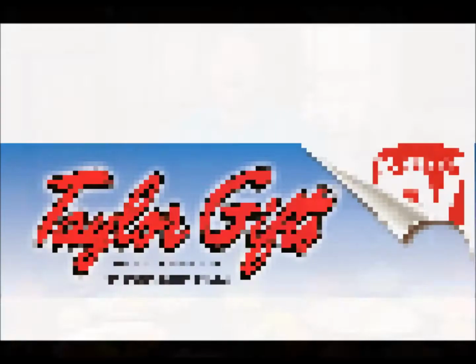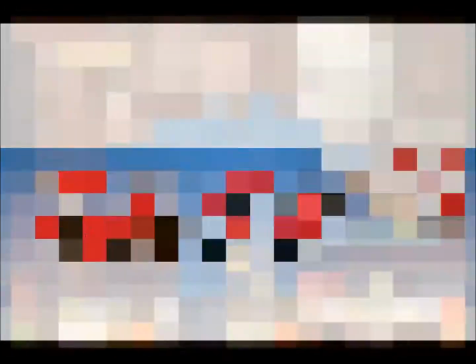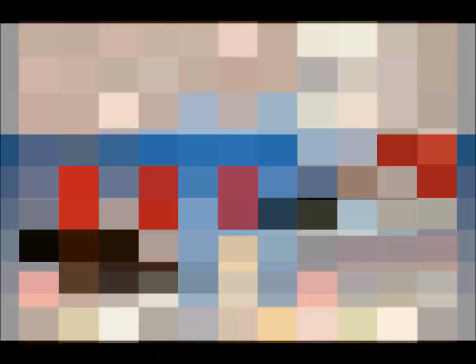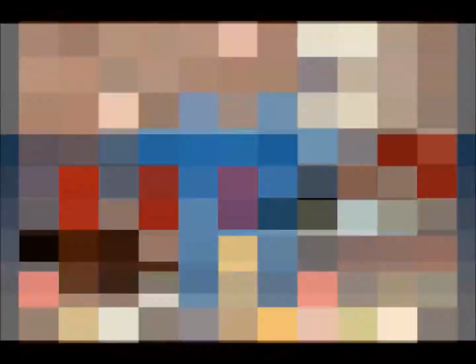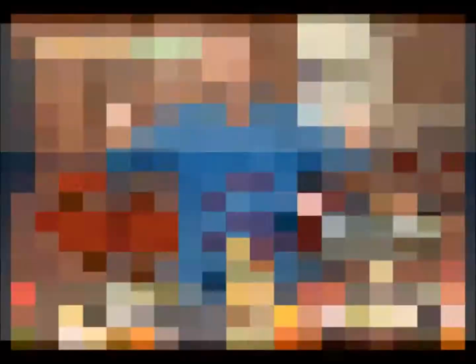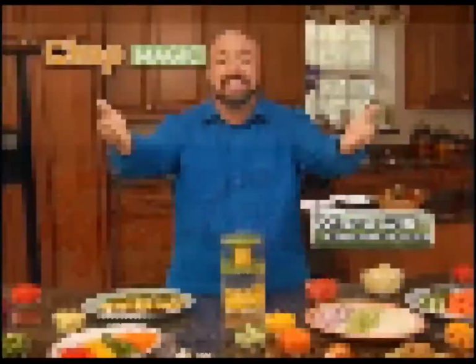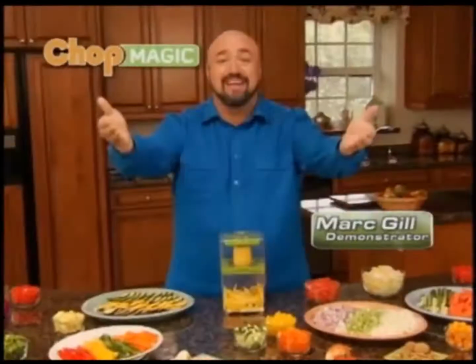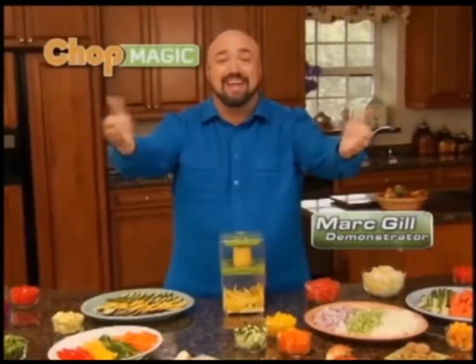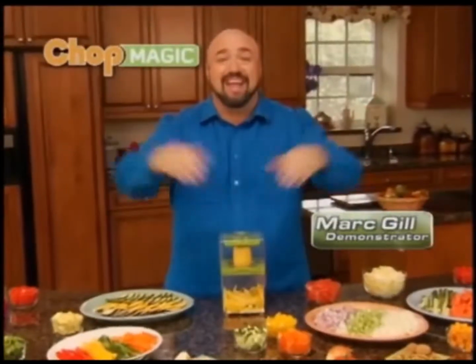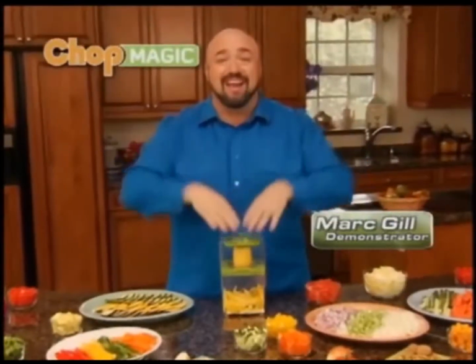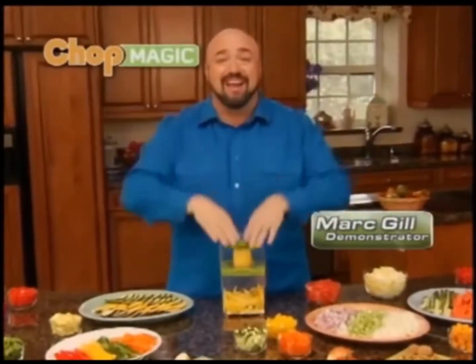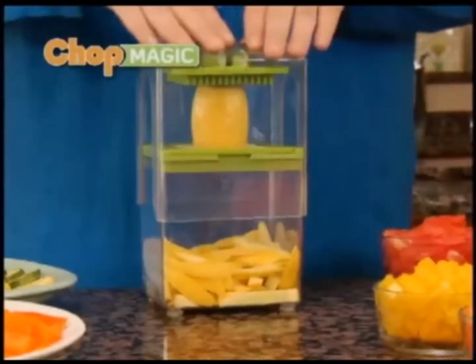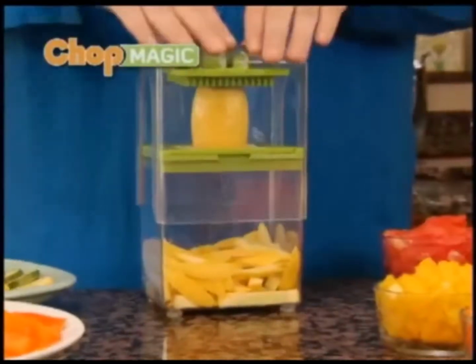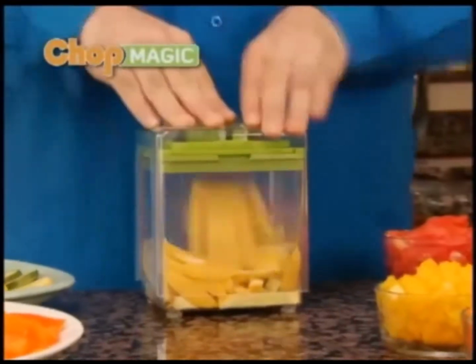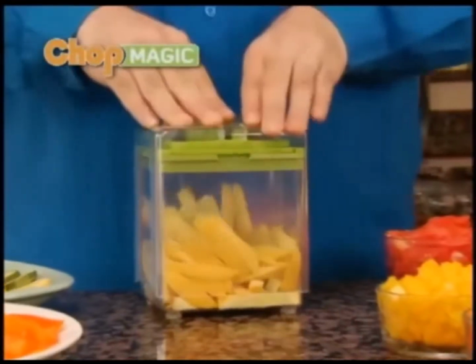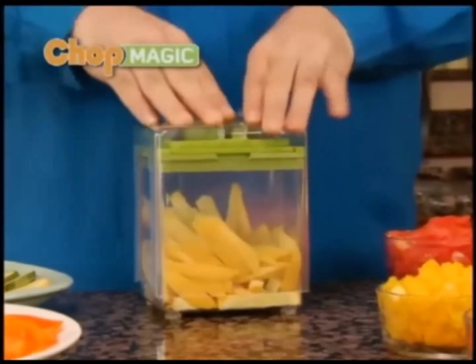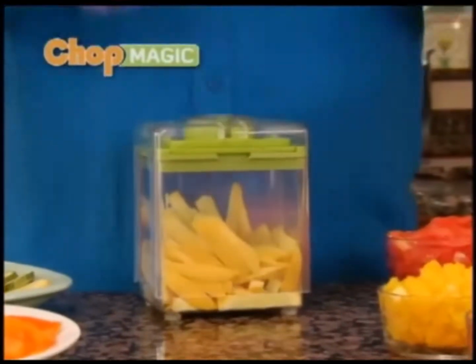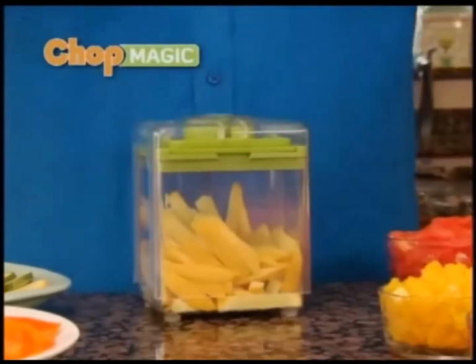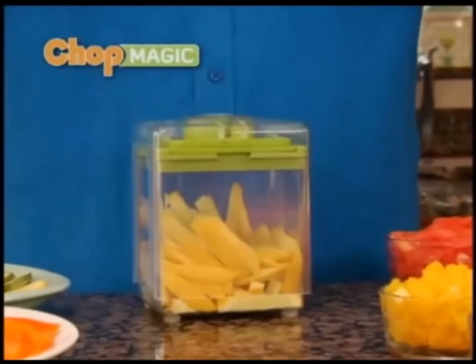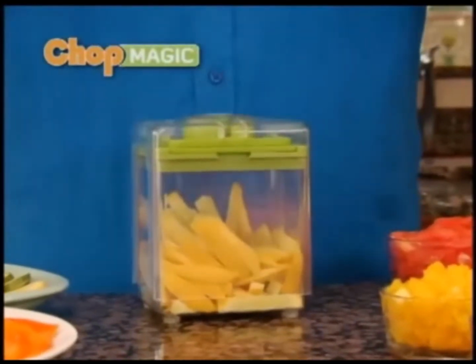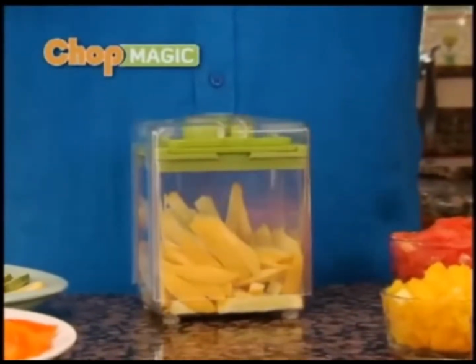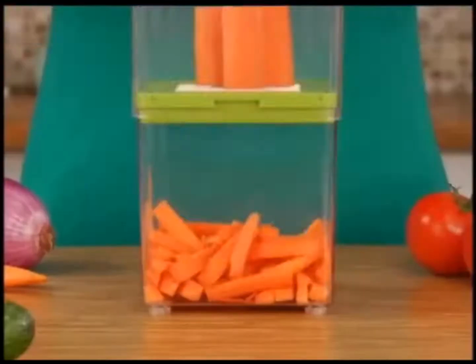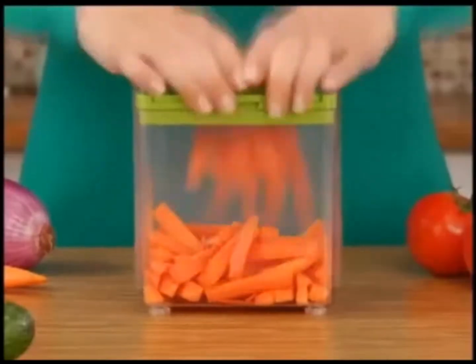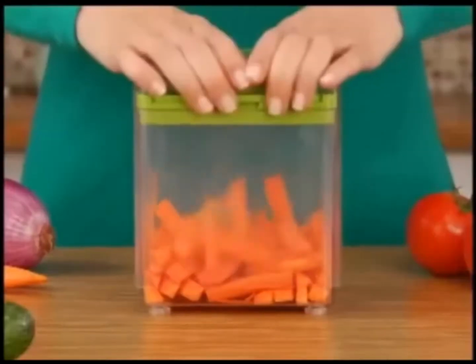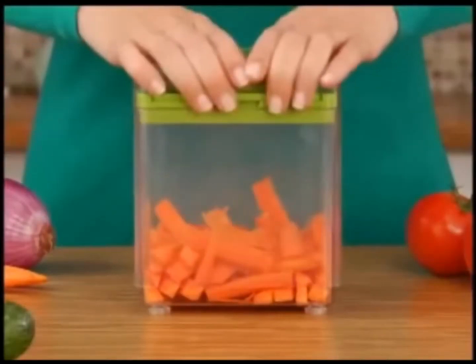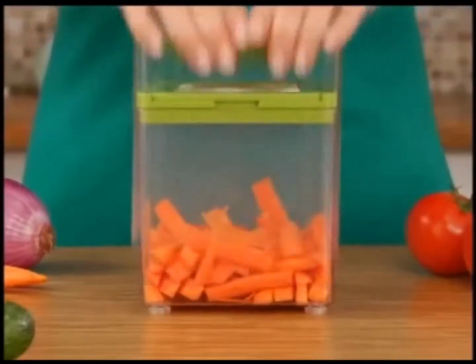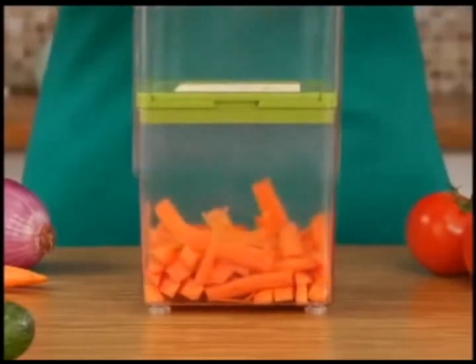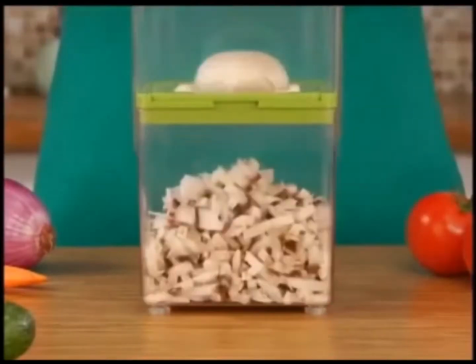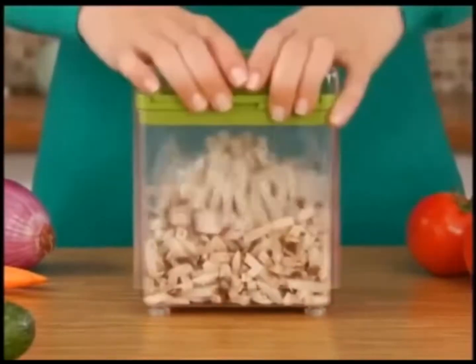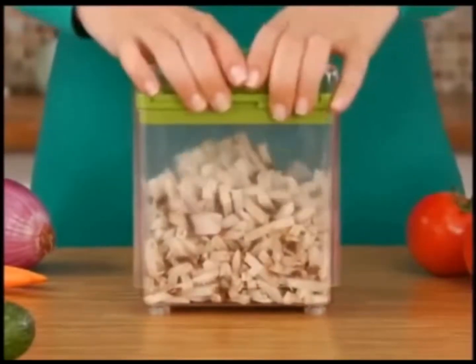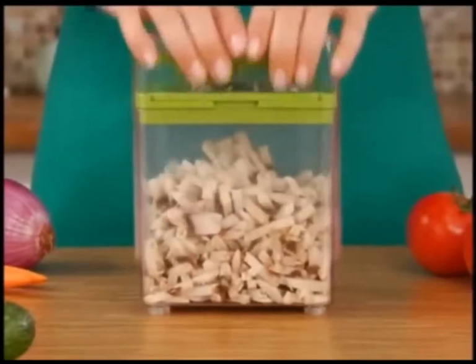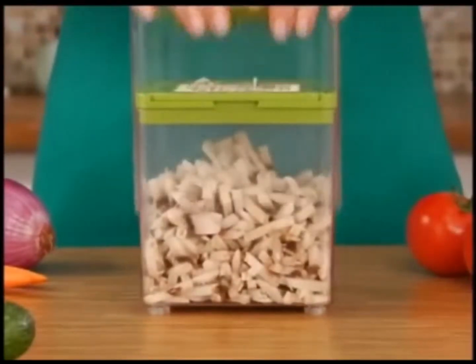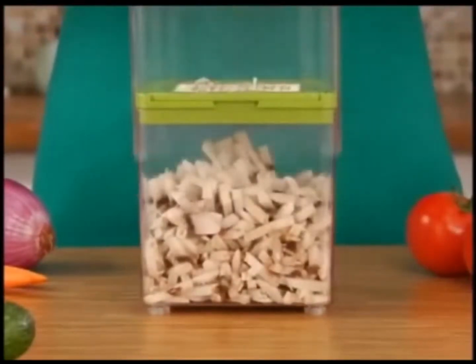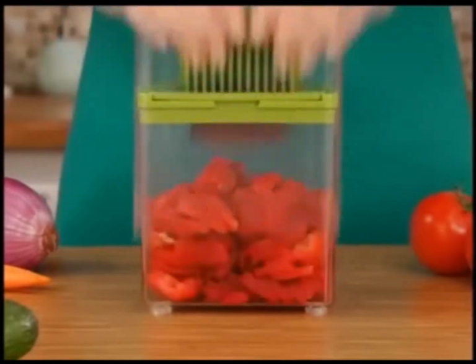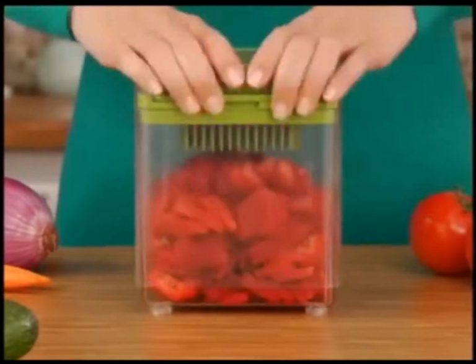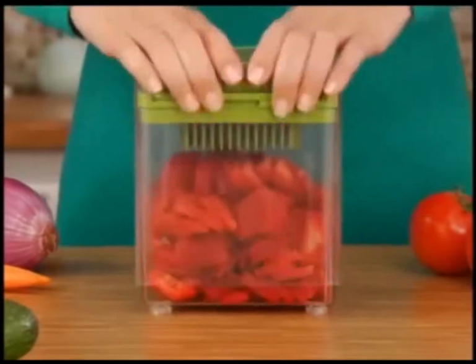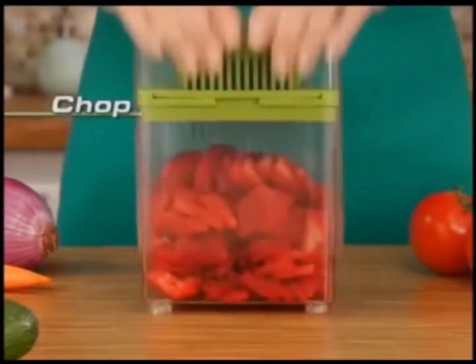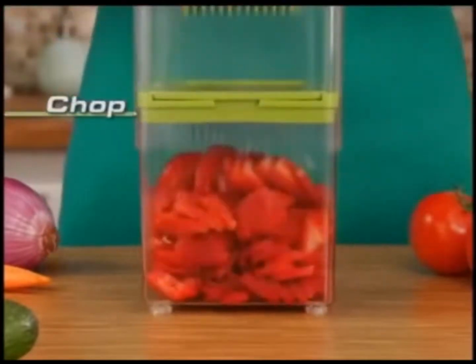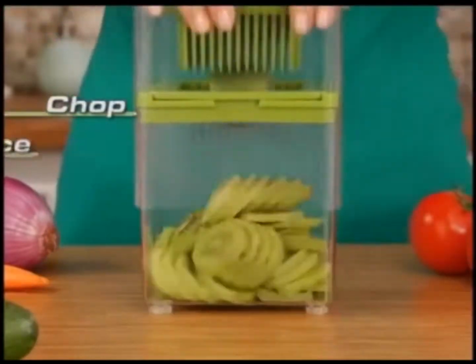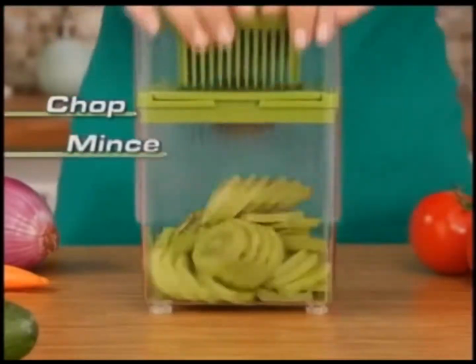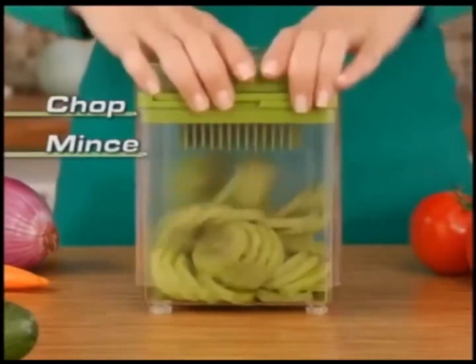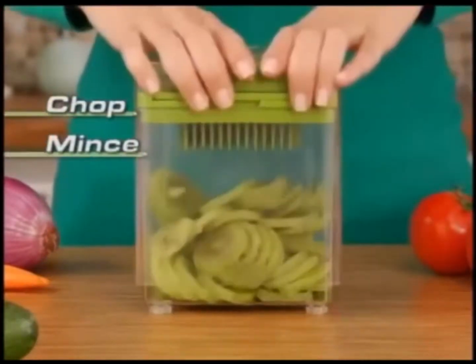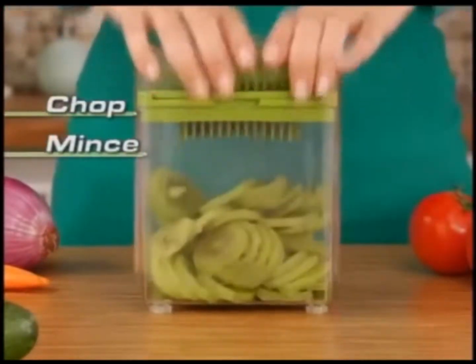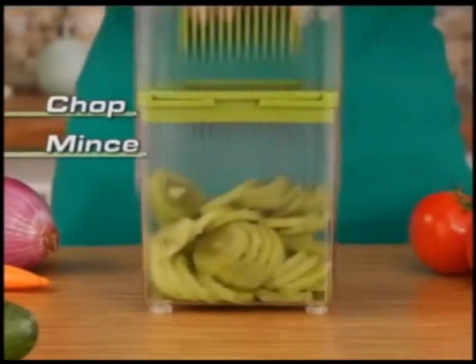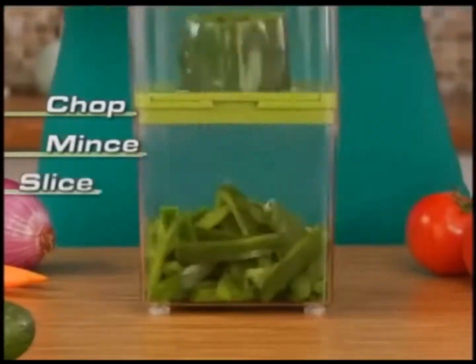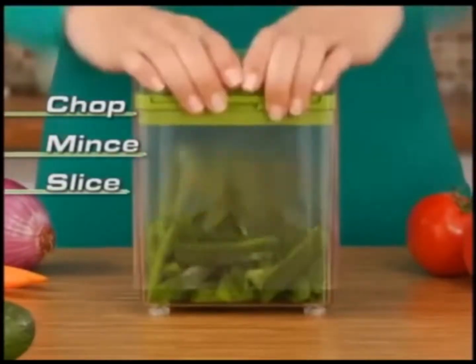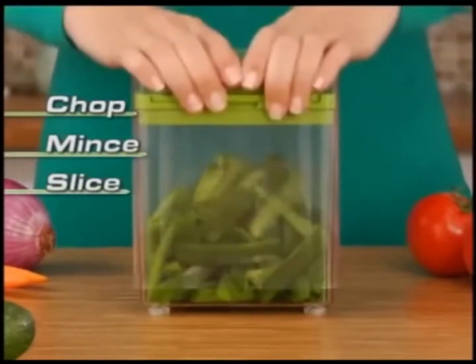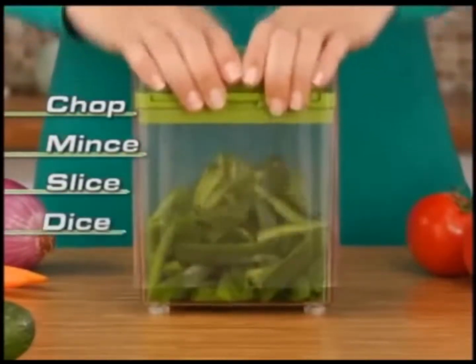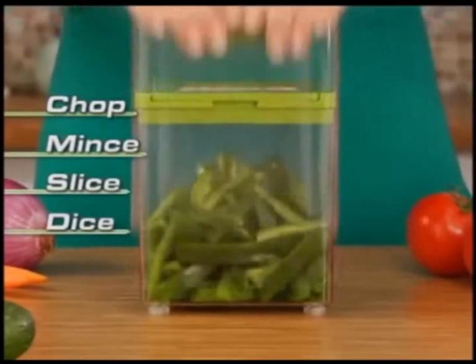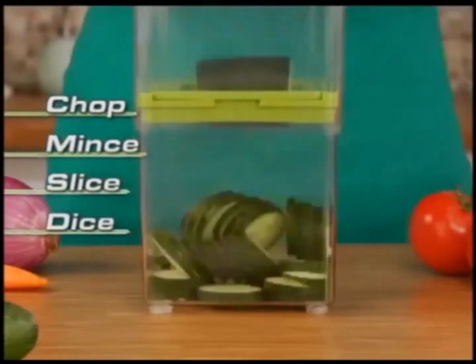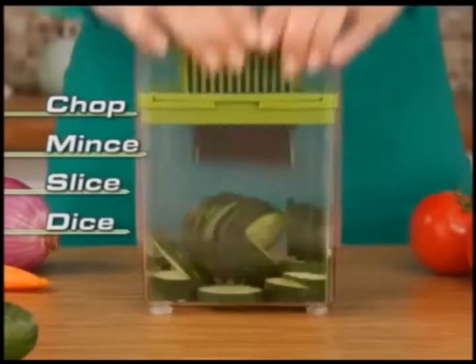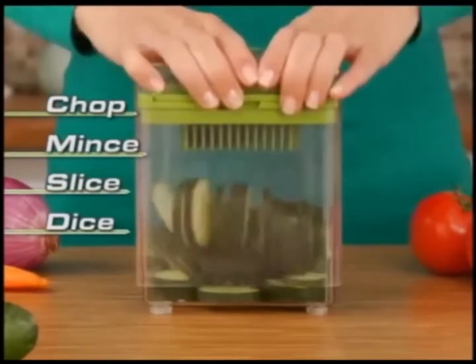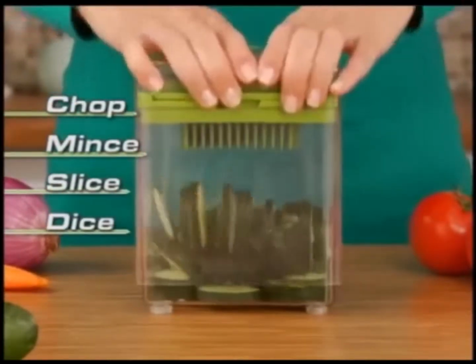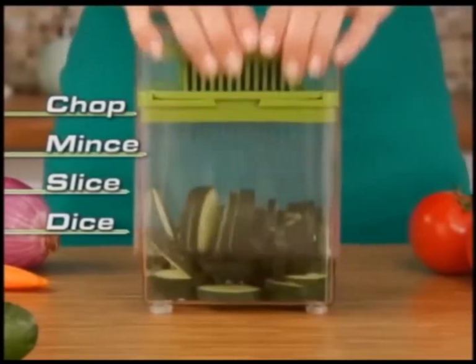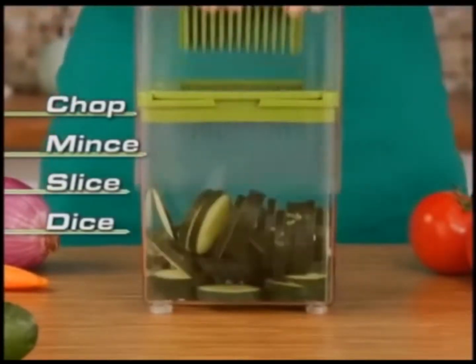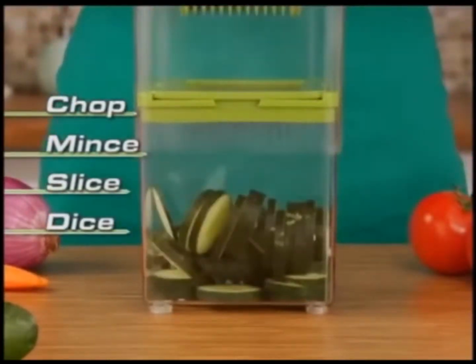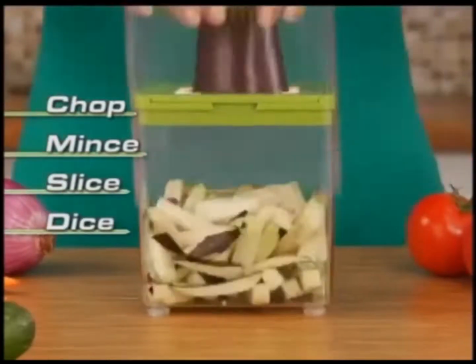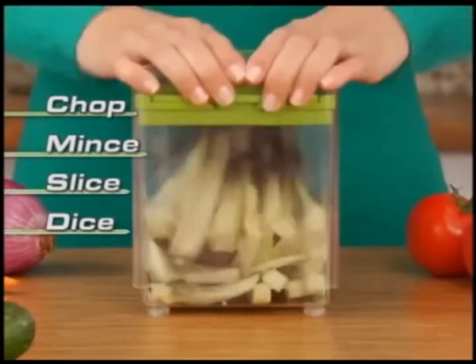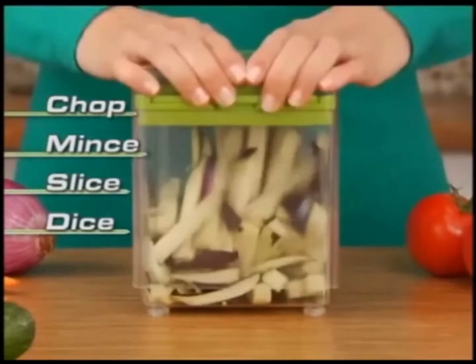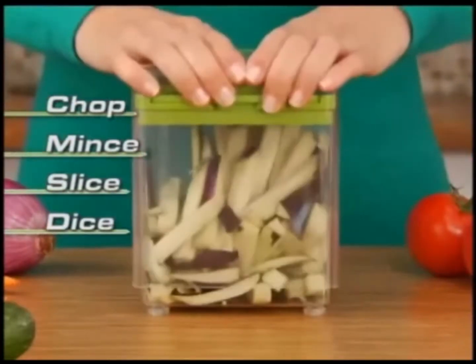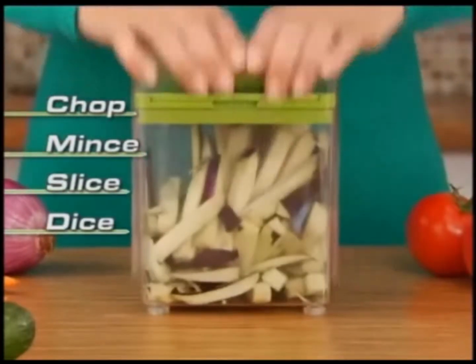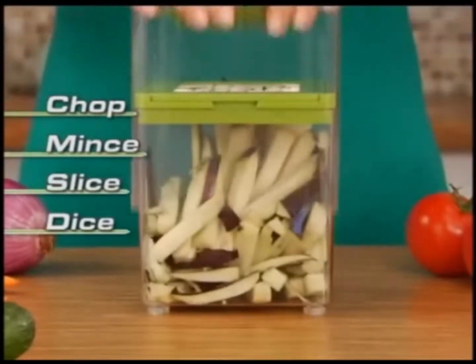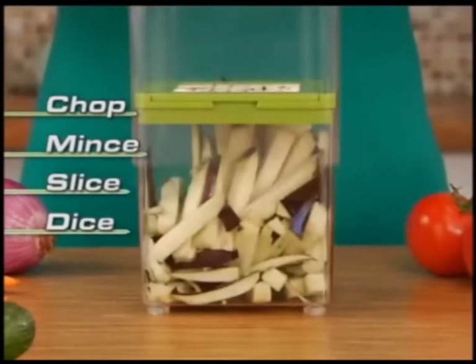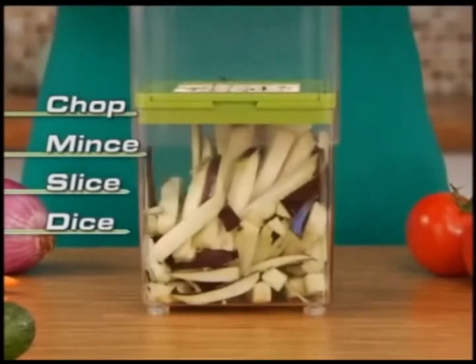Hi, Mark Gill here with the Chop Magic. You're going to love the way this beauty can chop, mince, slice, and dice in just seconds.